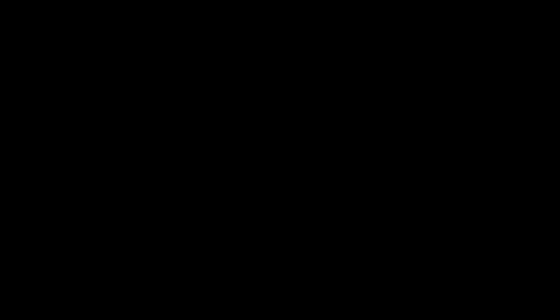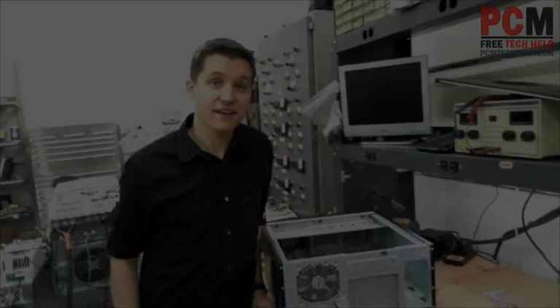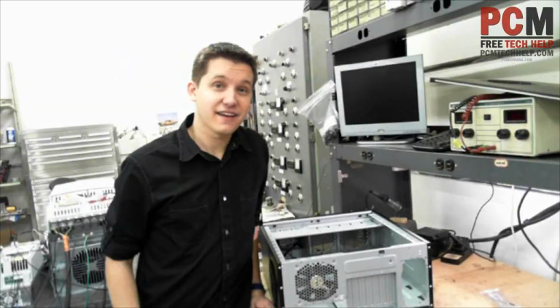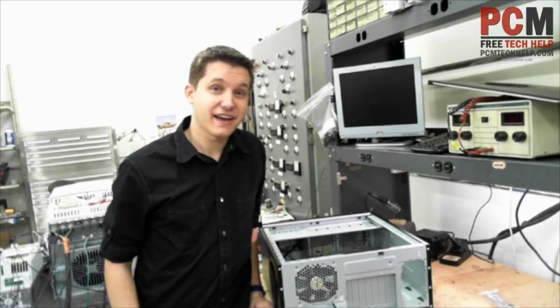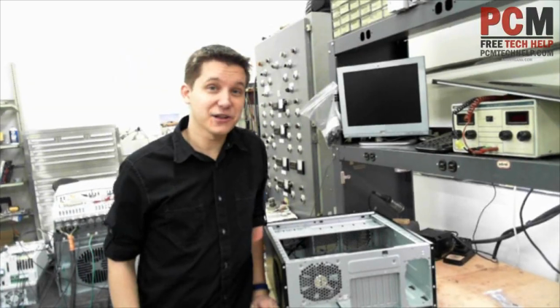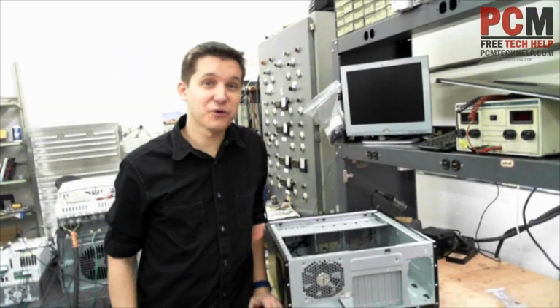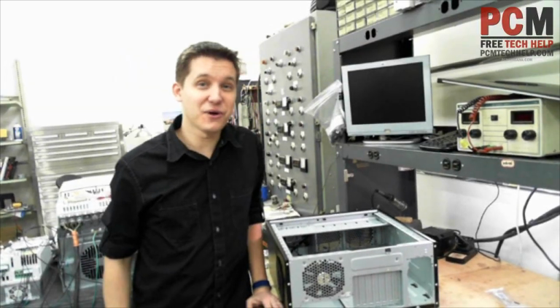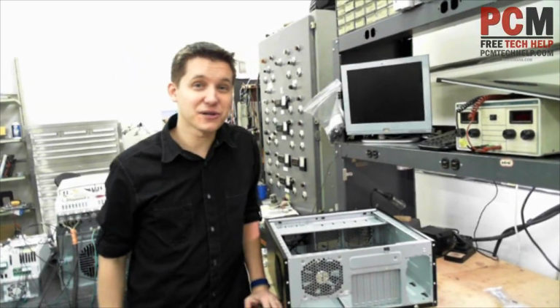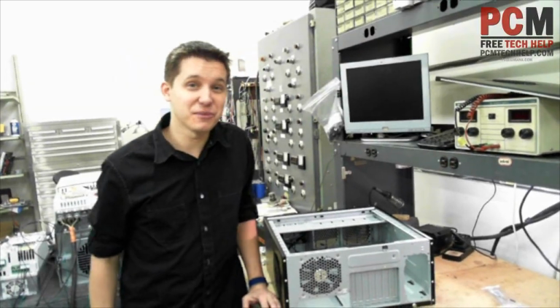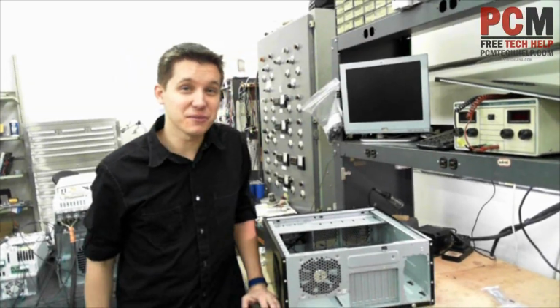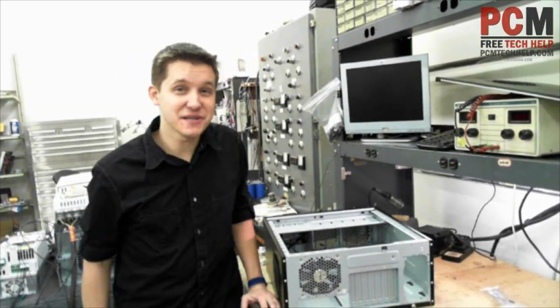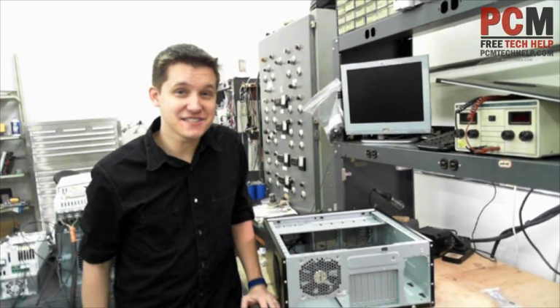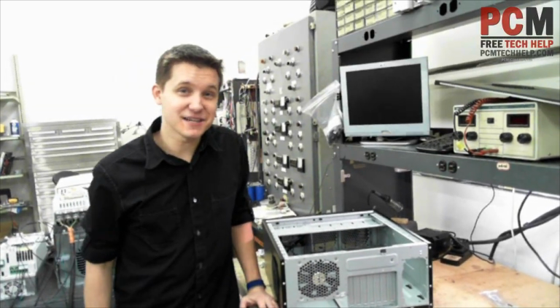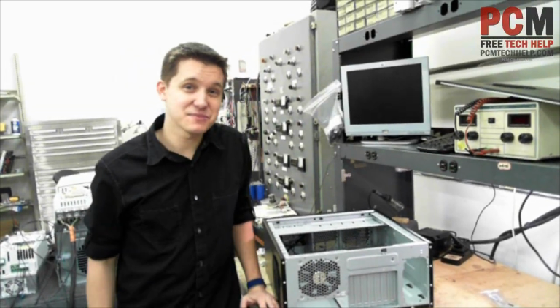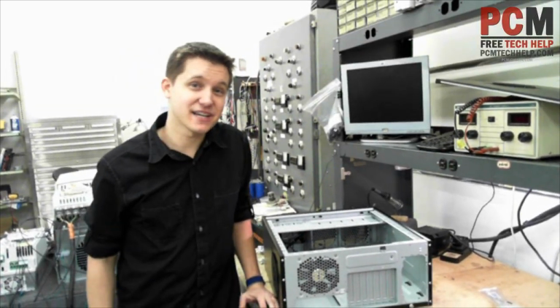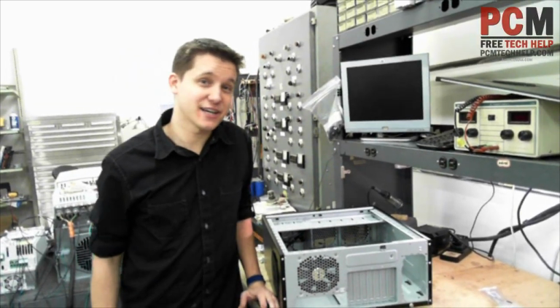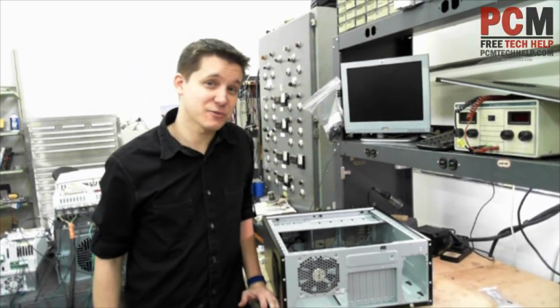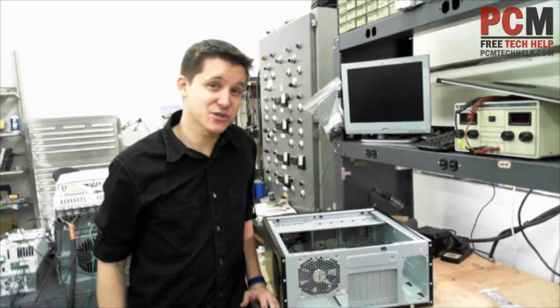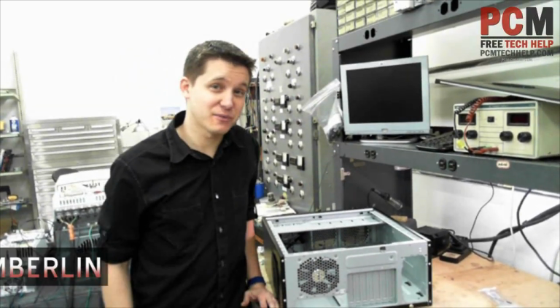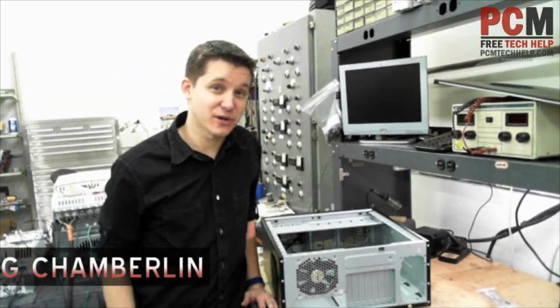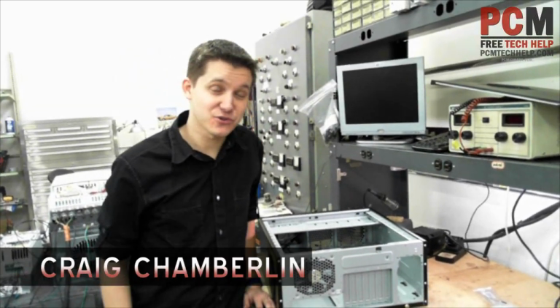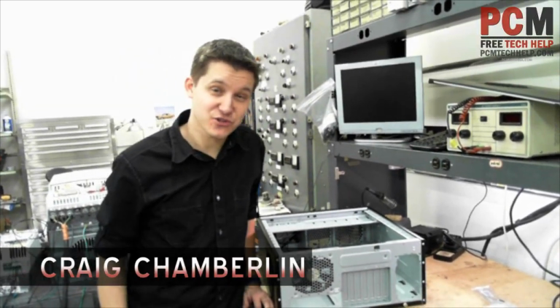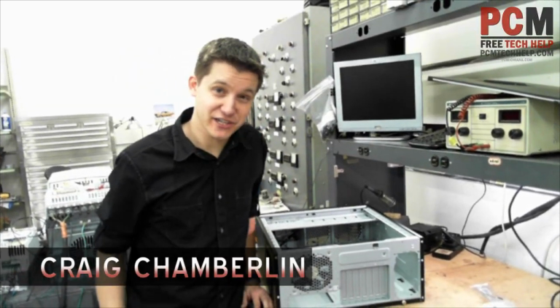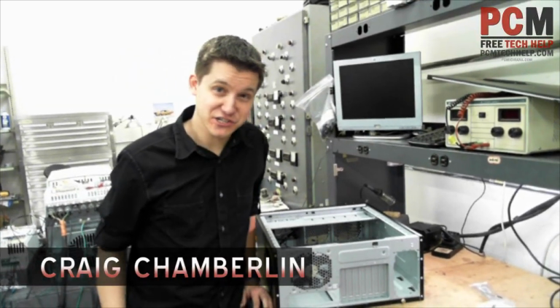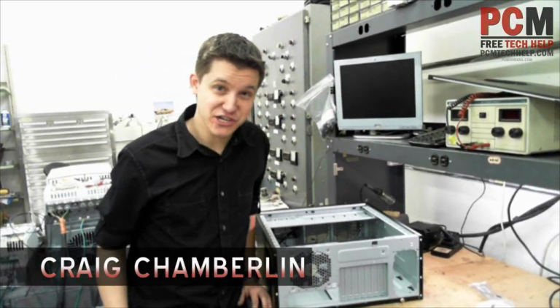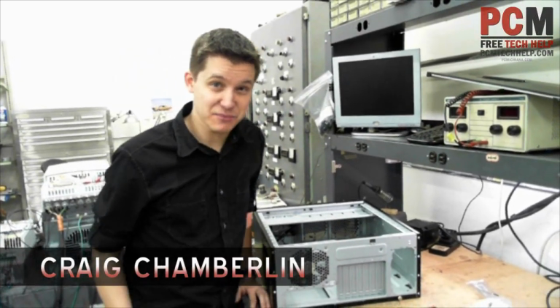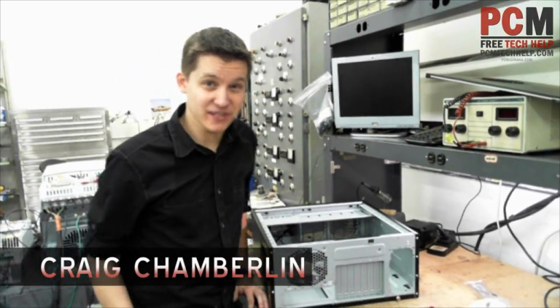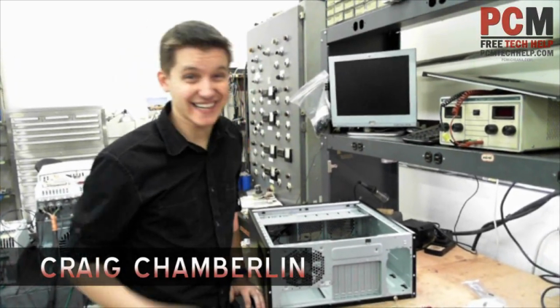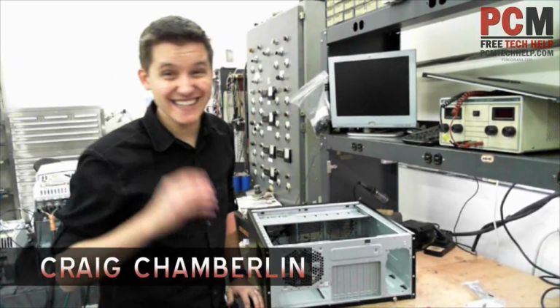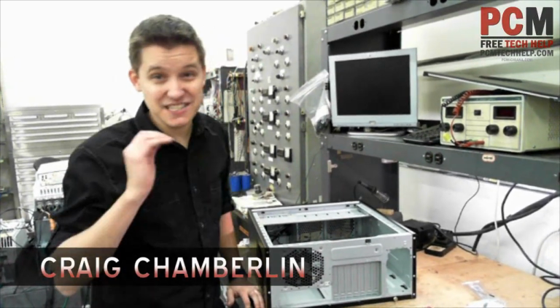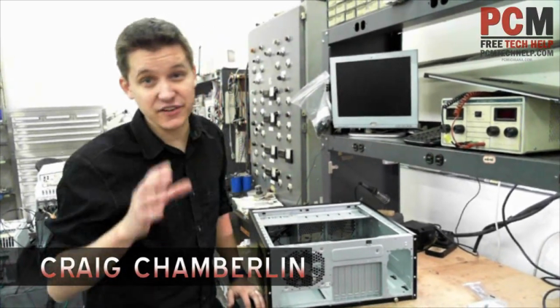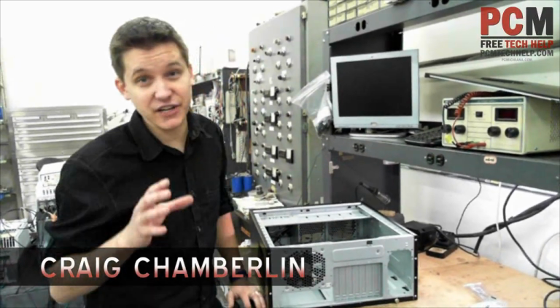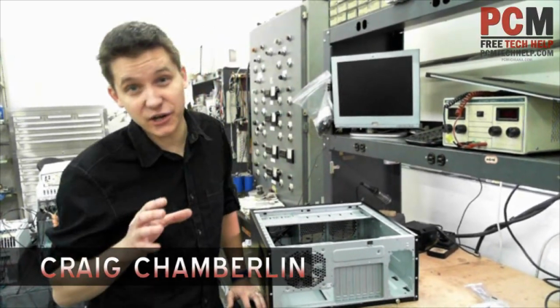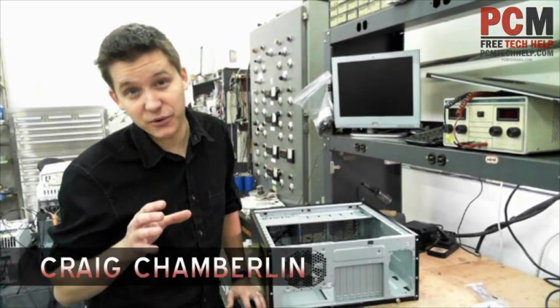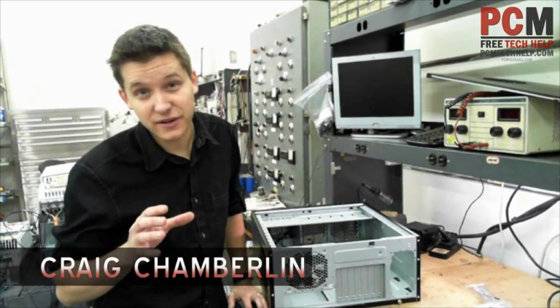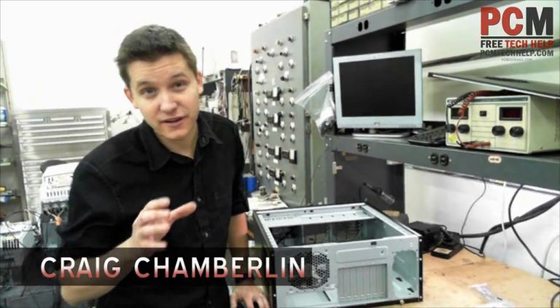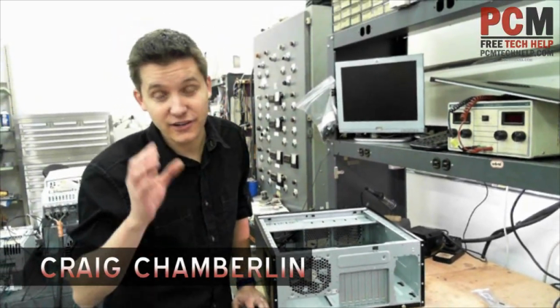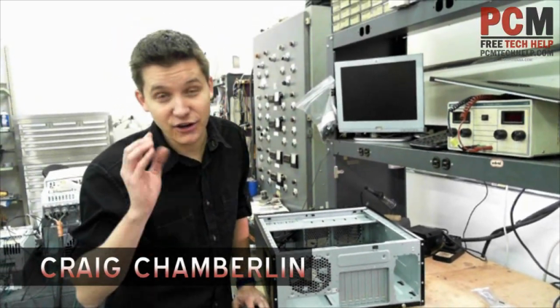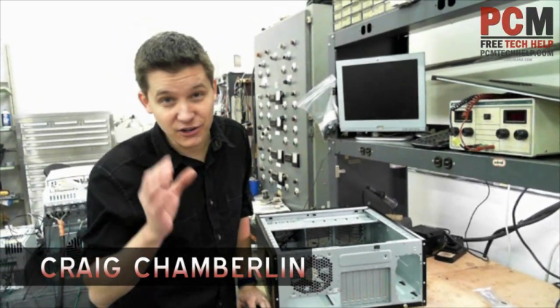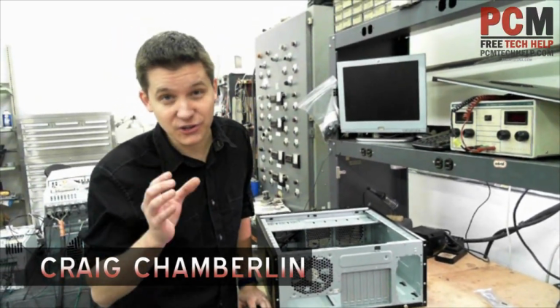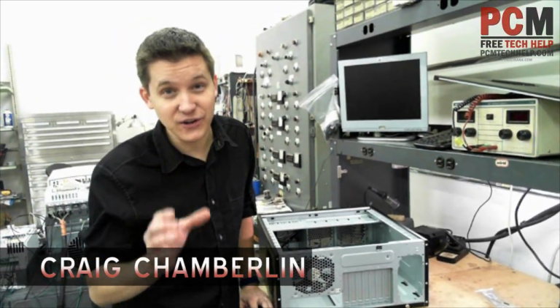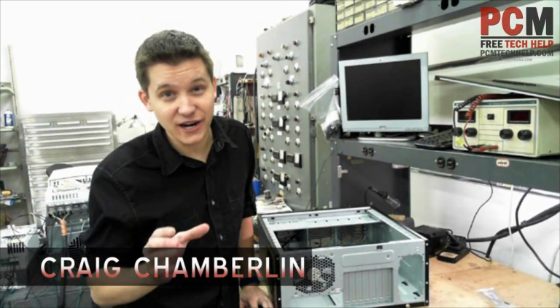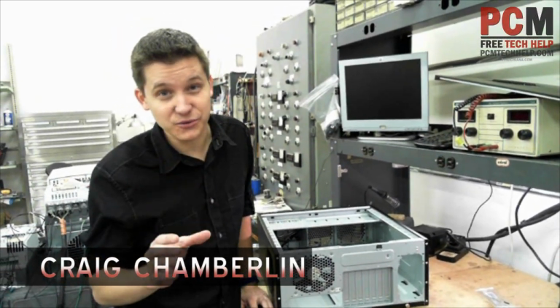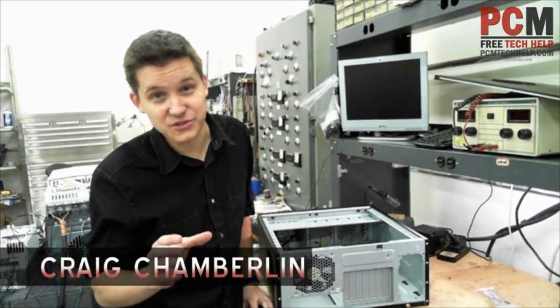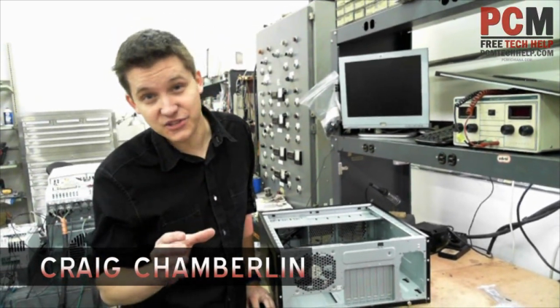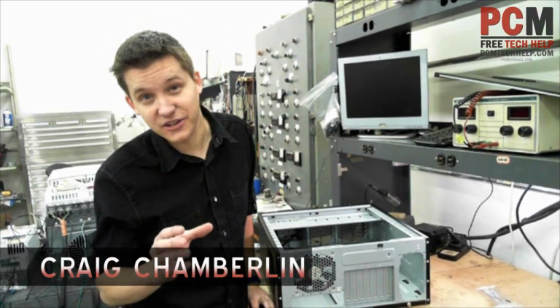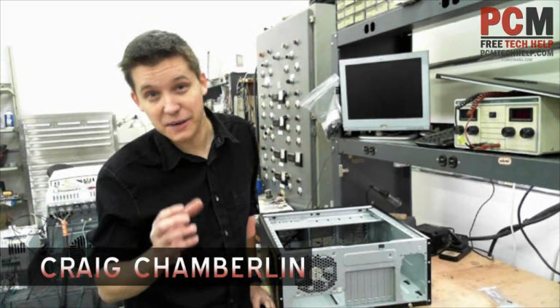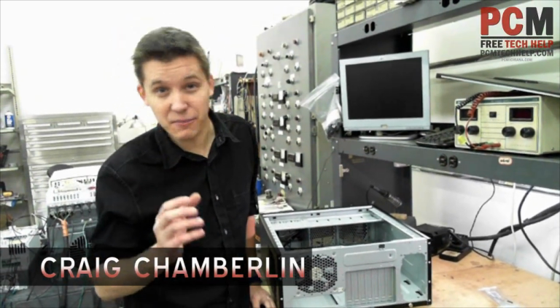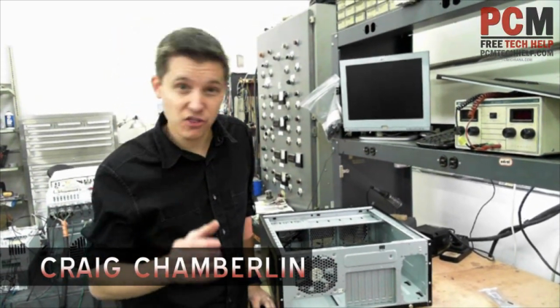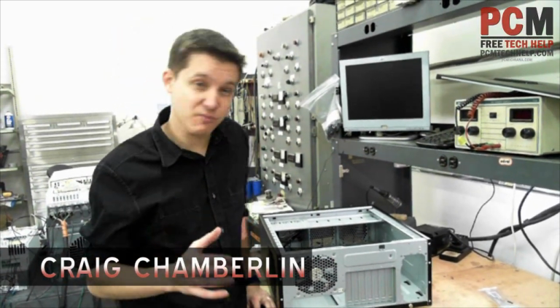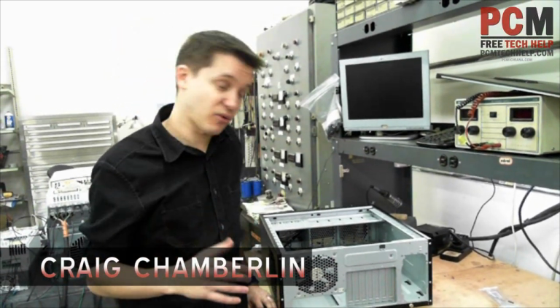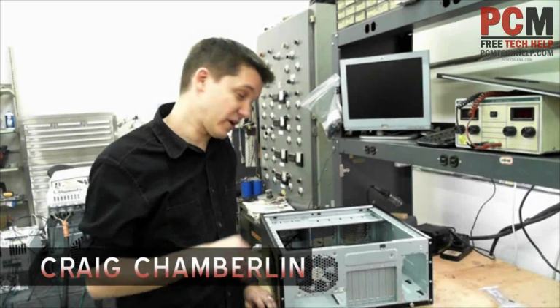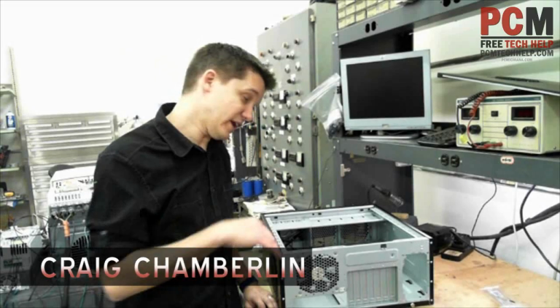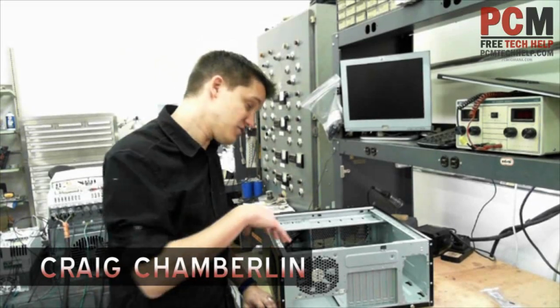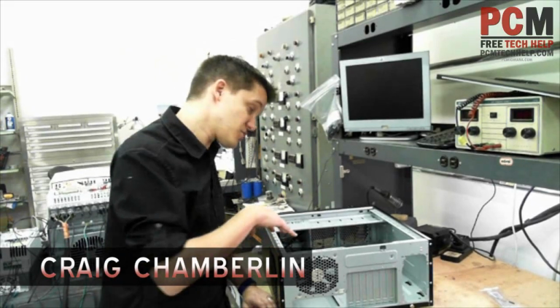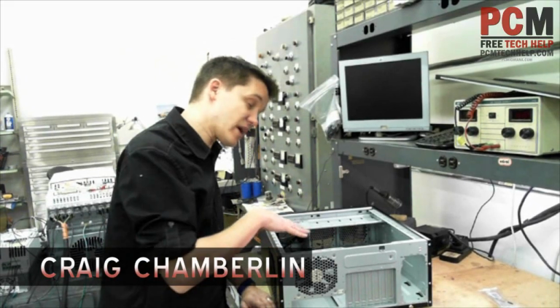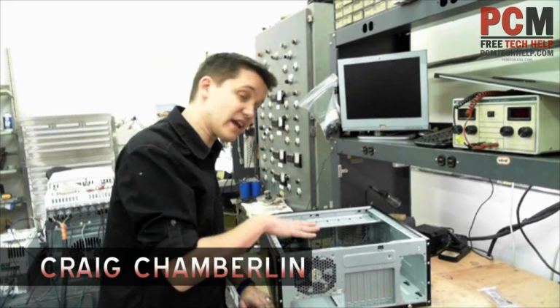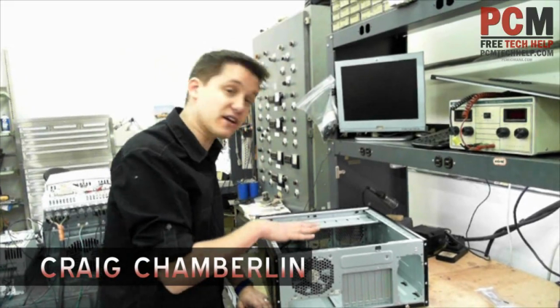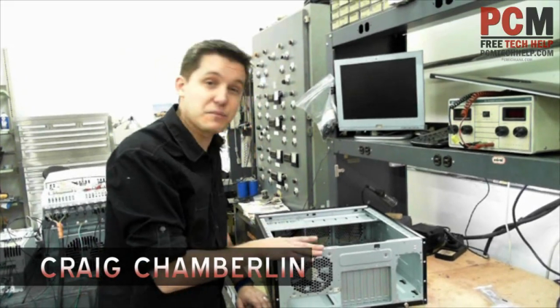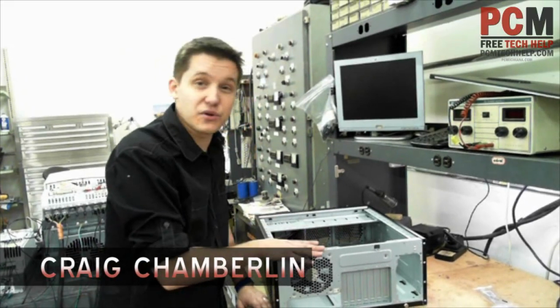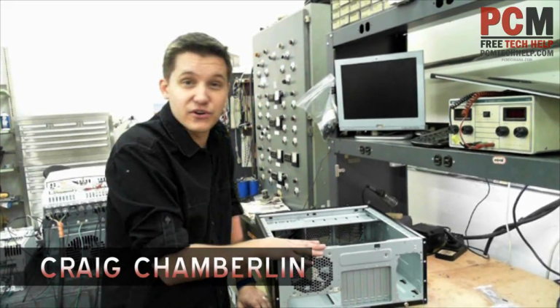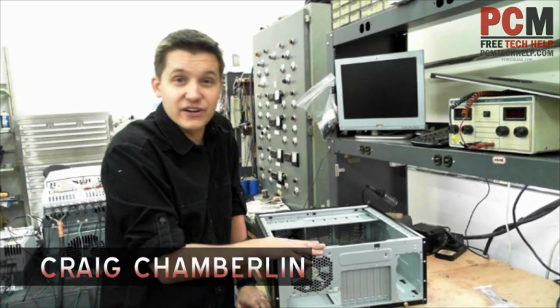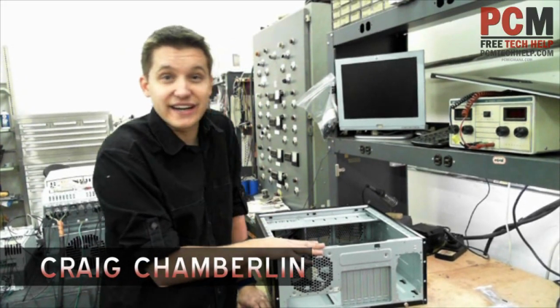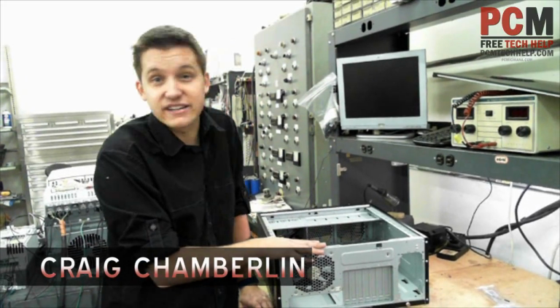Hello and welcome to the PCM Tech Help Show. I'm your host Craig Chamberlain, and in this video you're going to learn how to install a motherboard into a computer case.